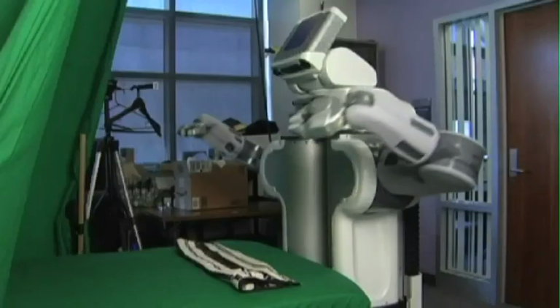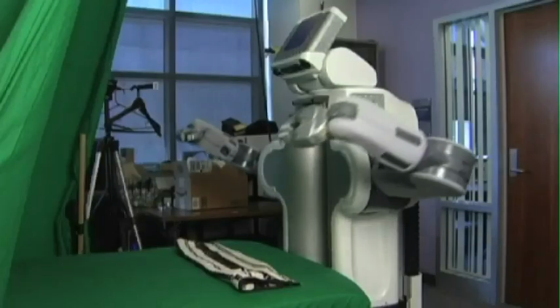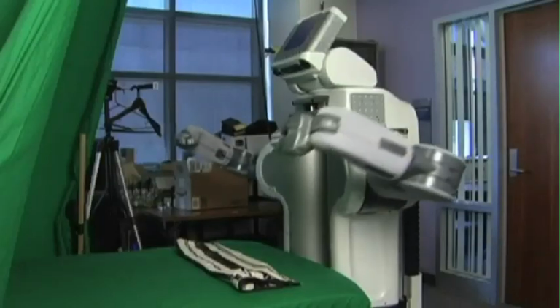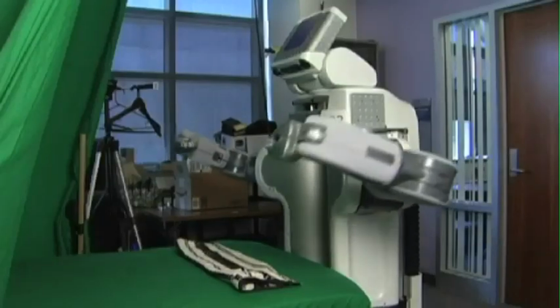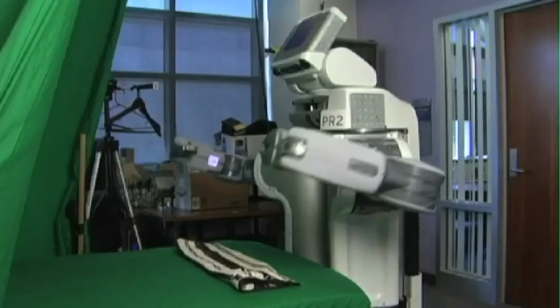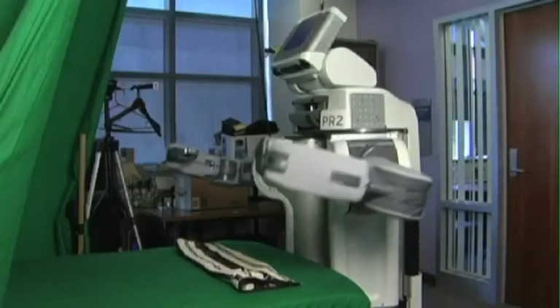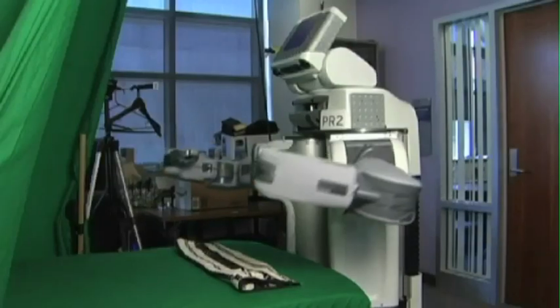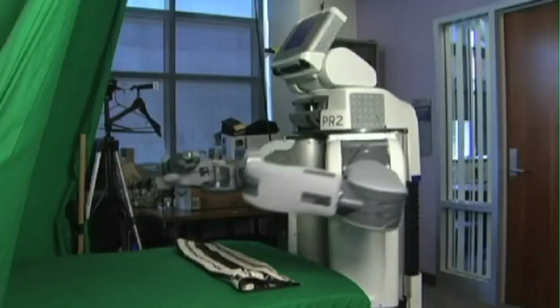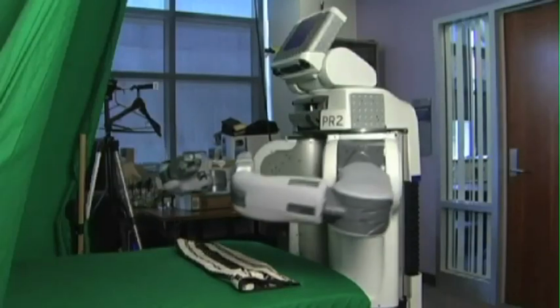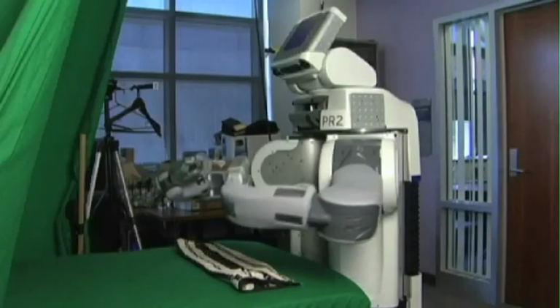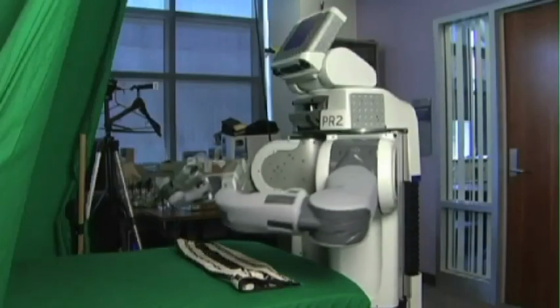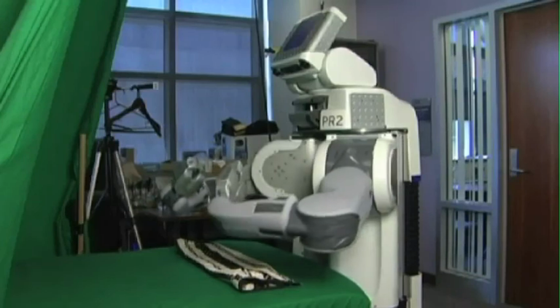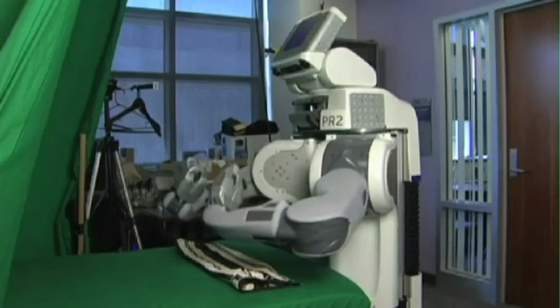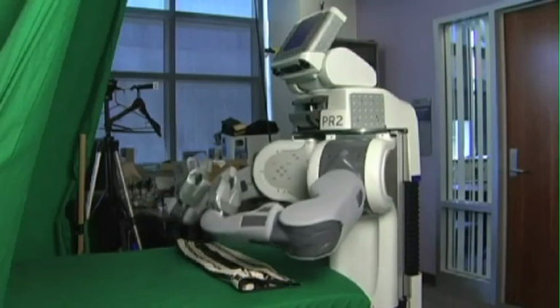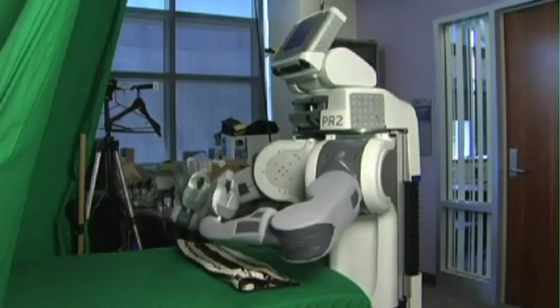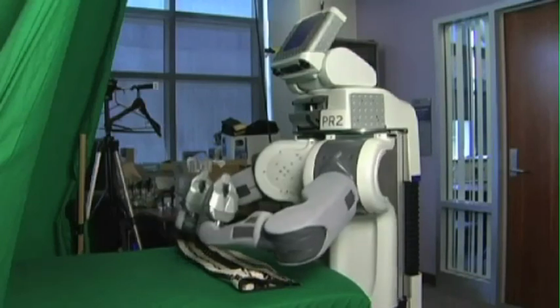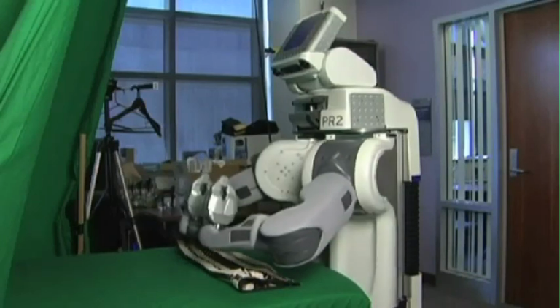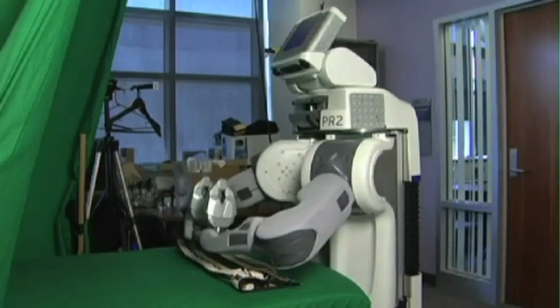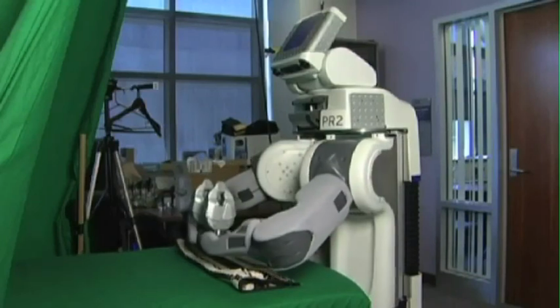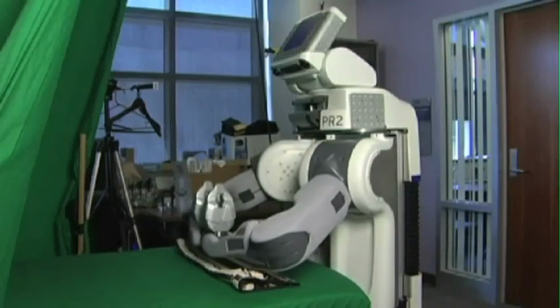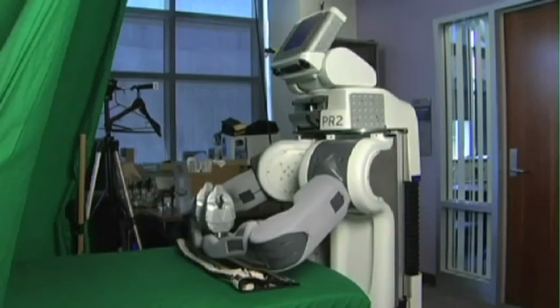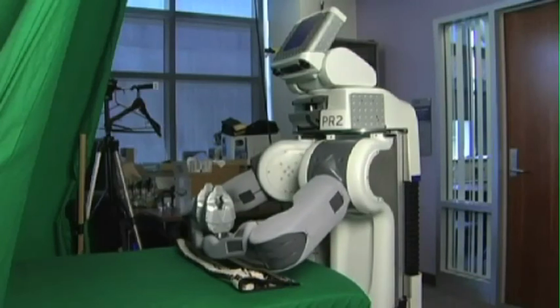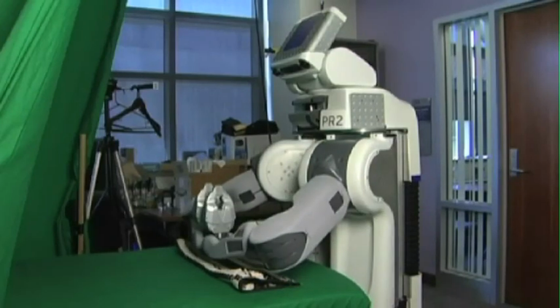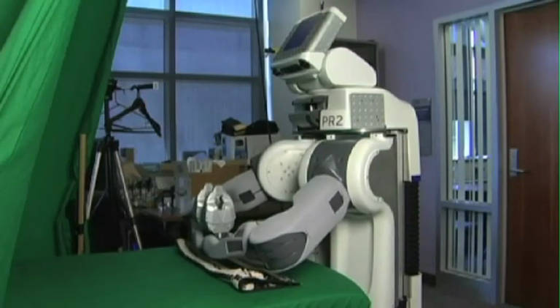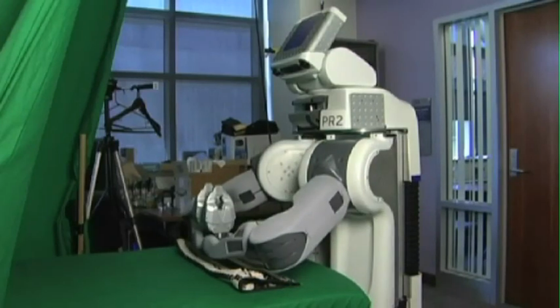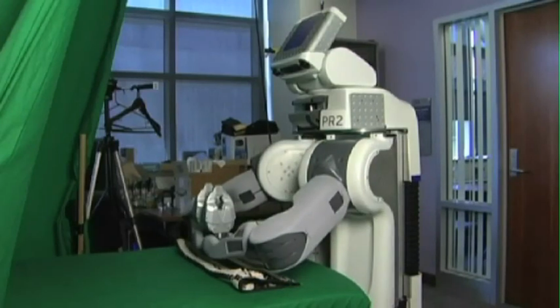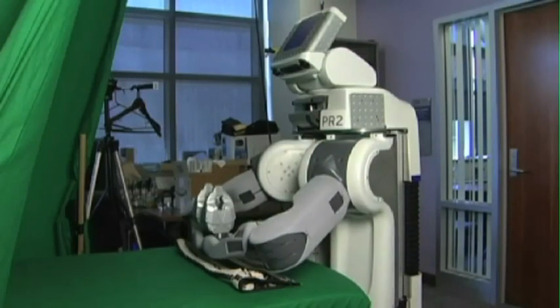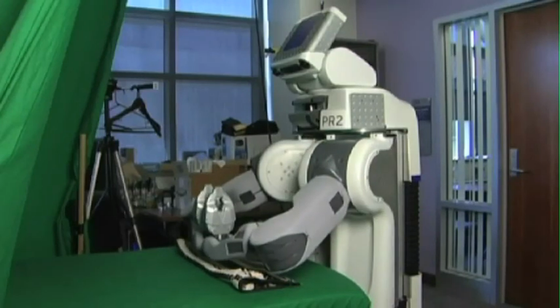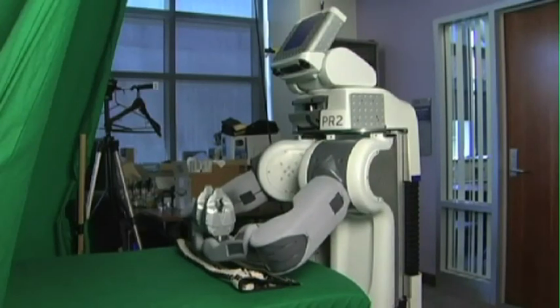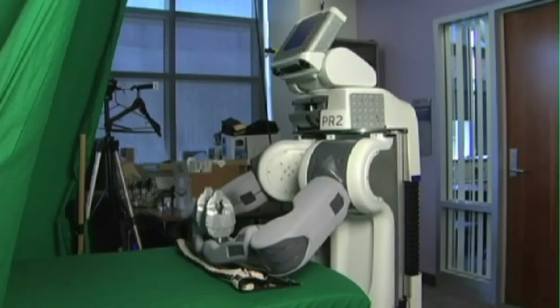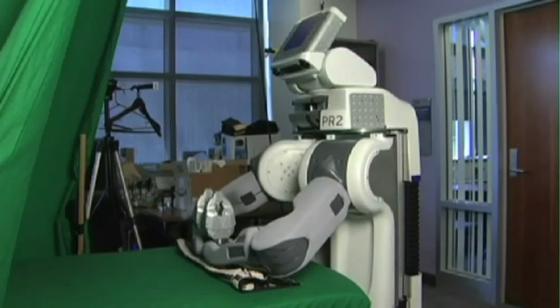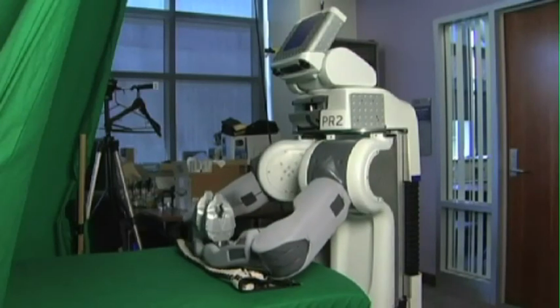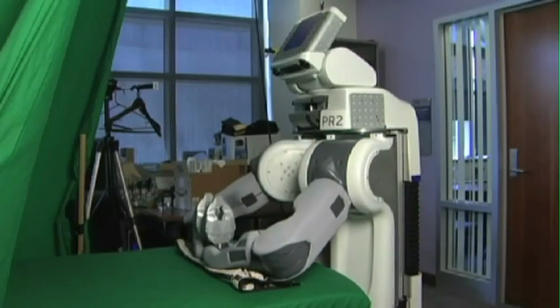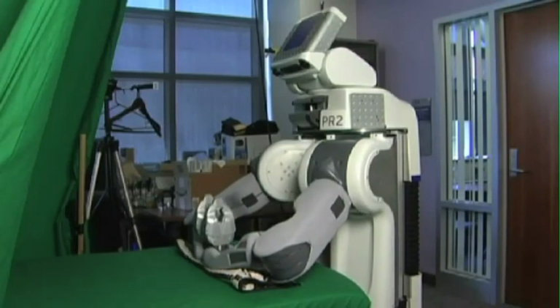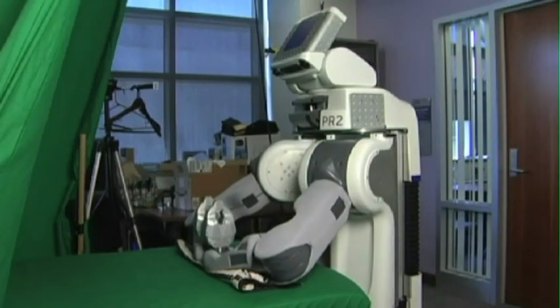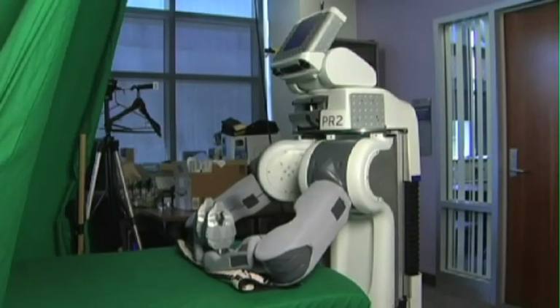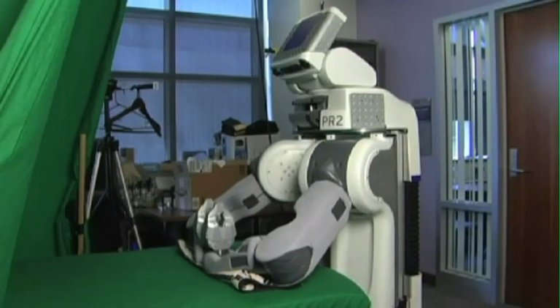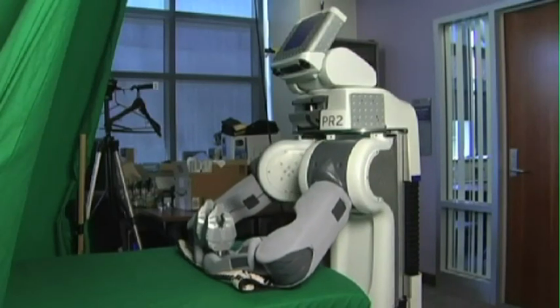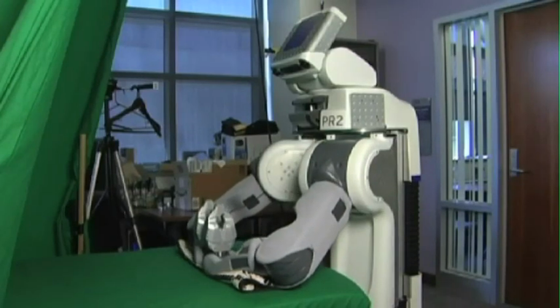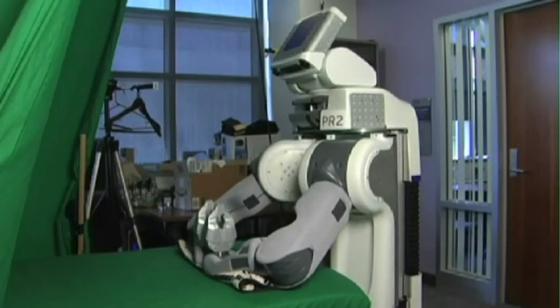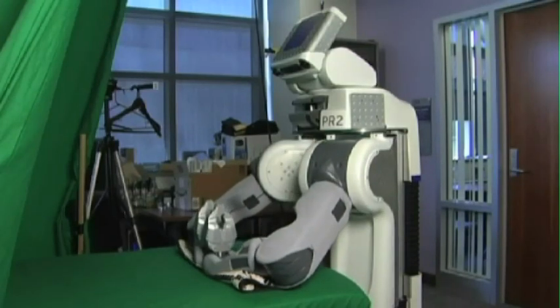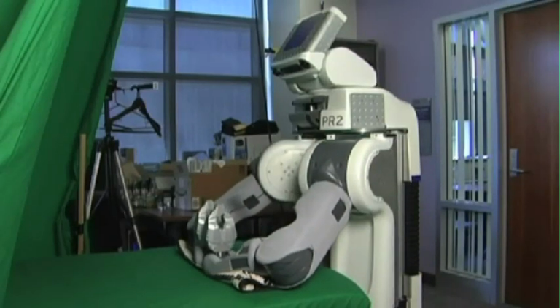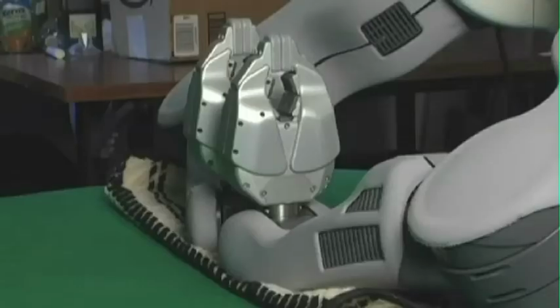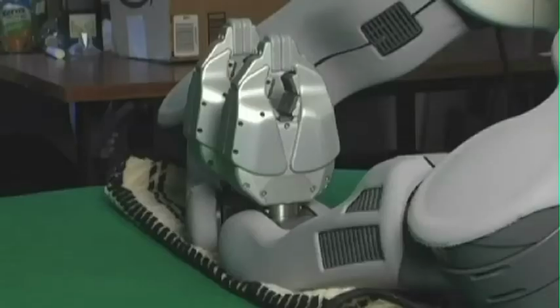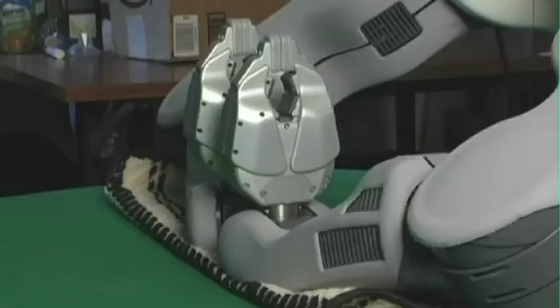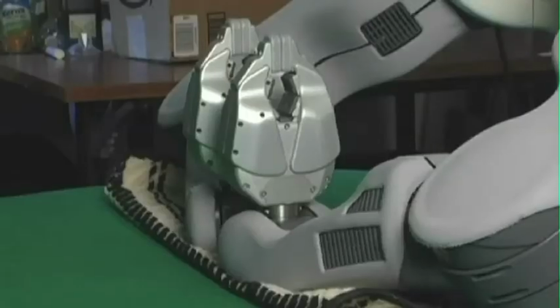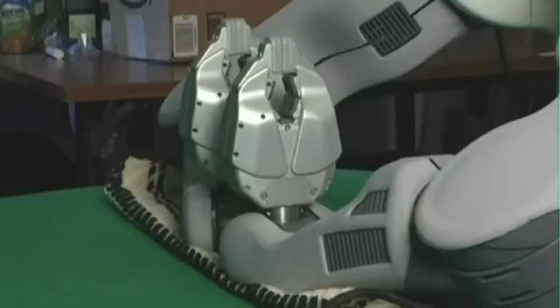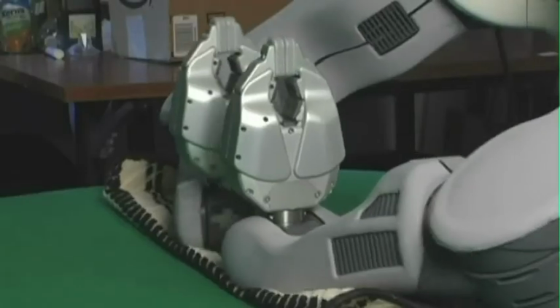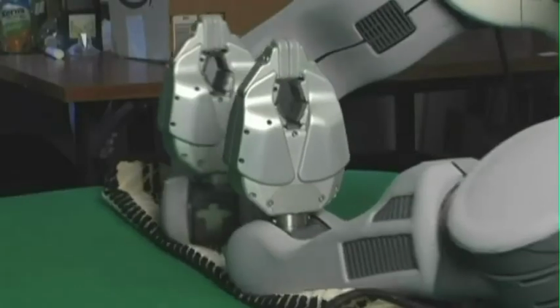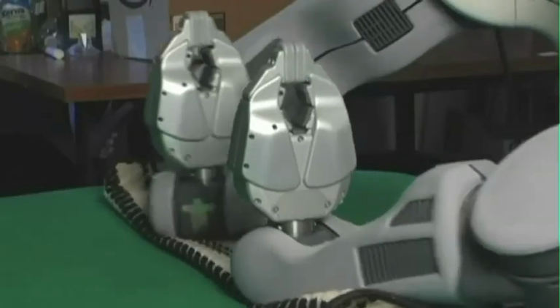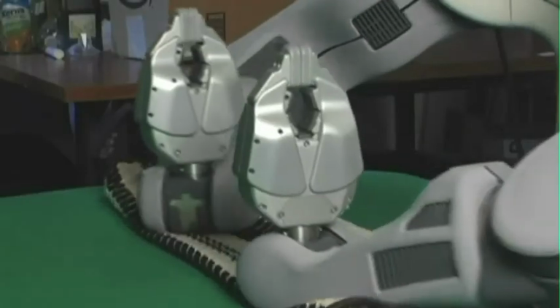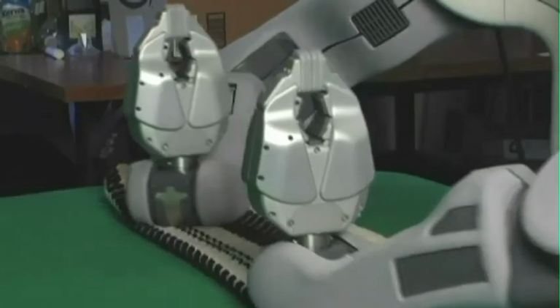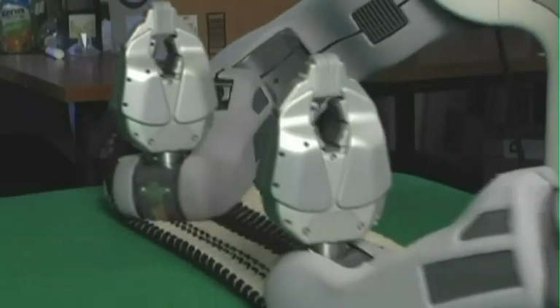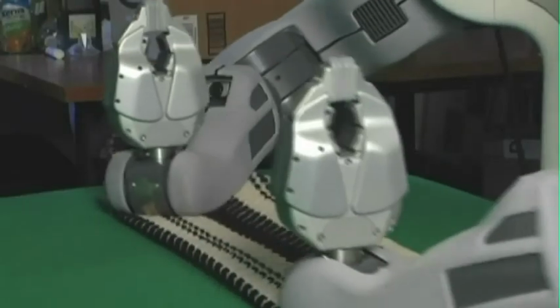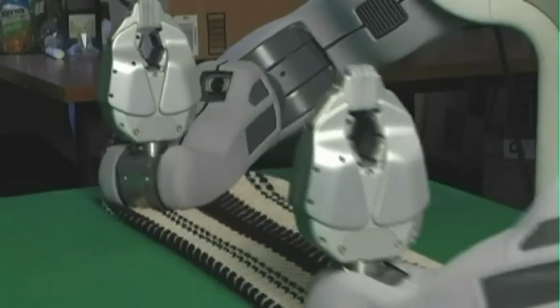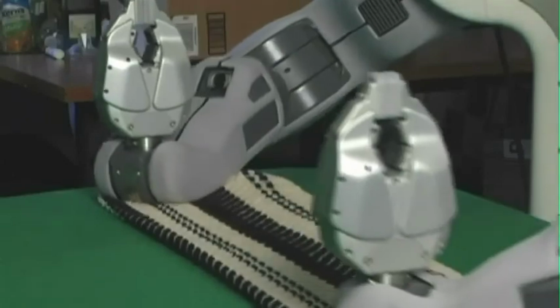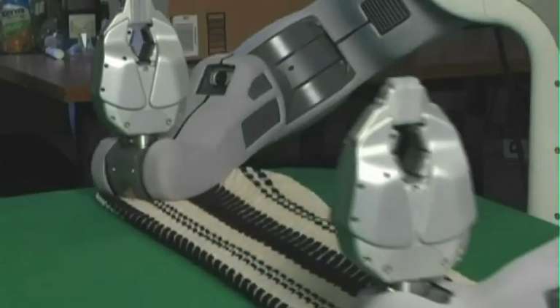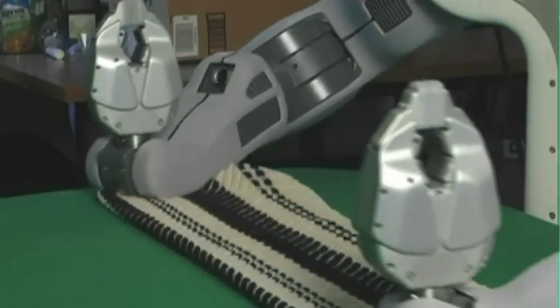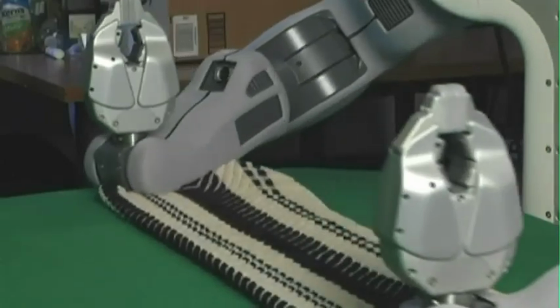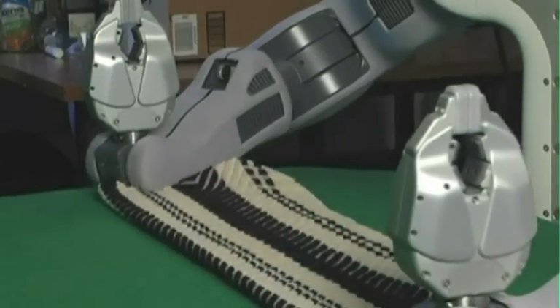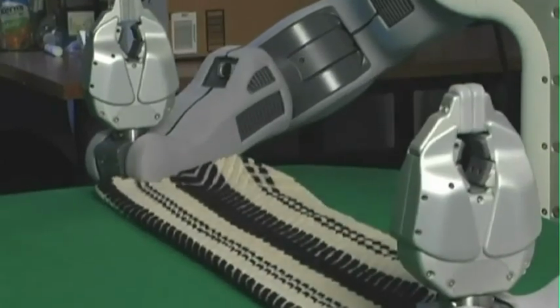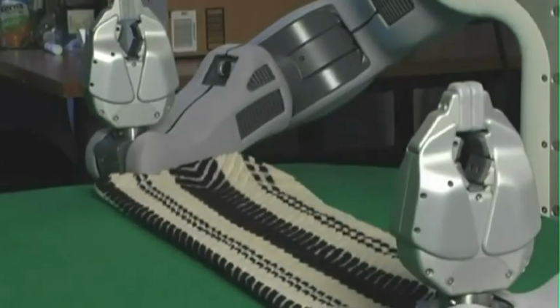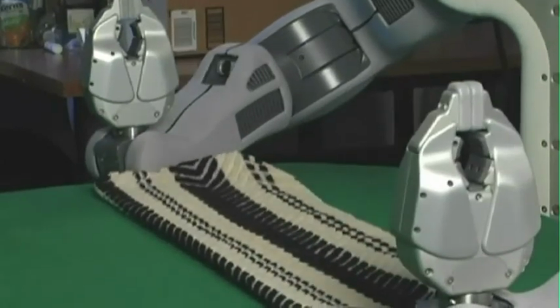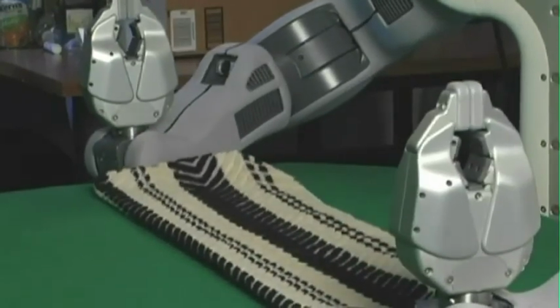Because apprentice robots don't have to be explicitly programmed for every task, they could be used for a wider range of jobs than robots can perform today.